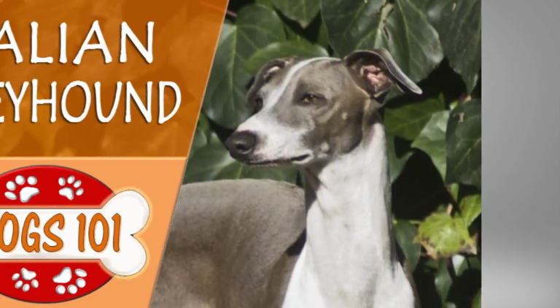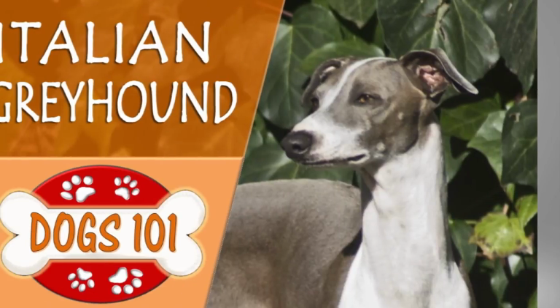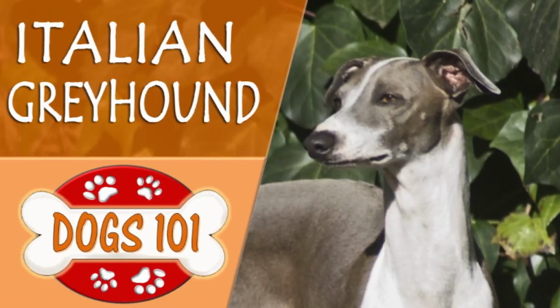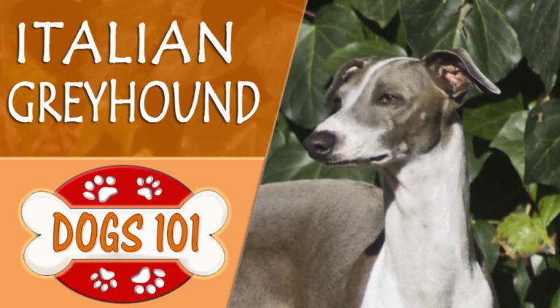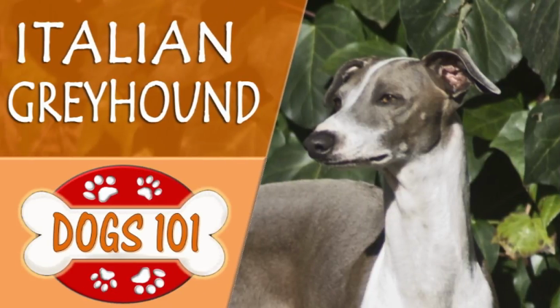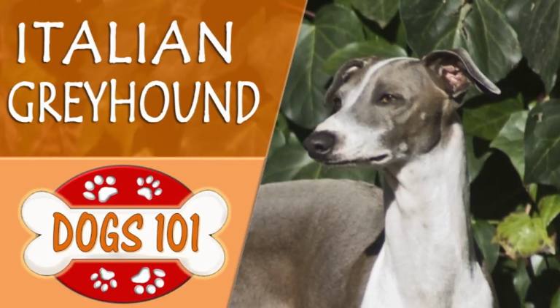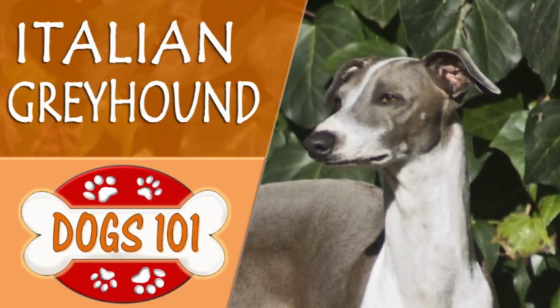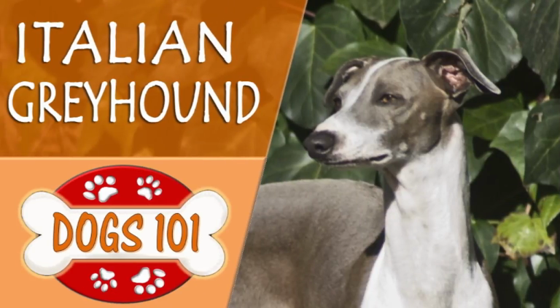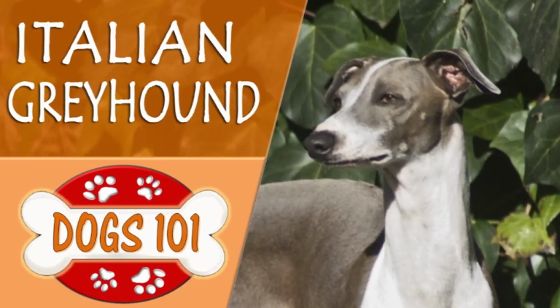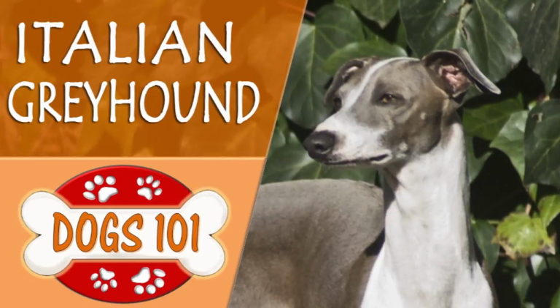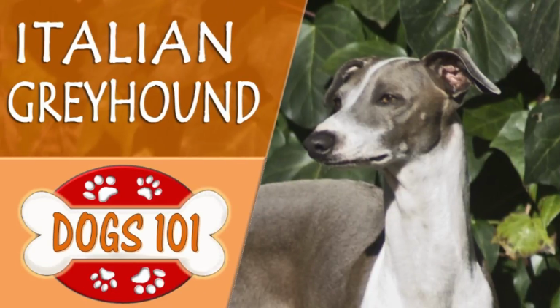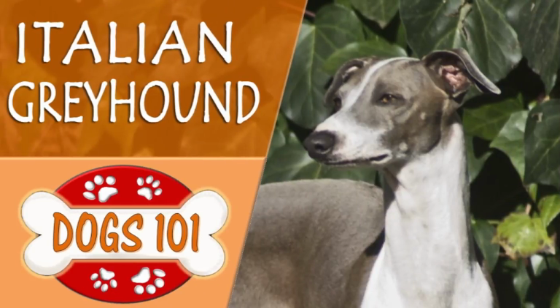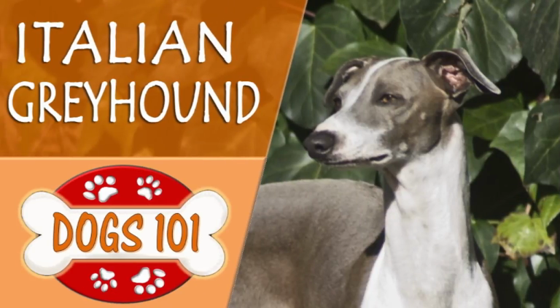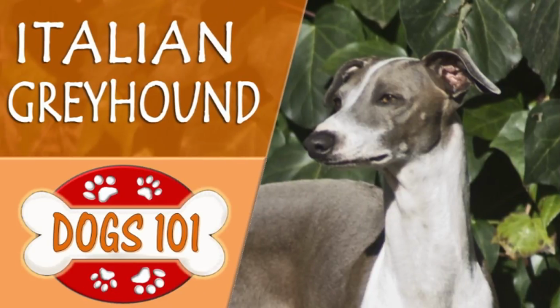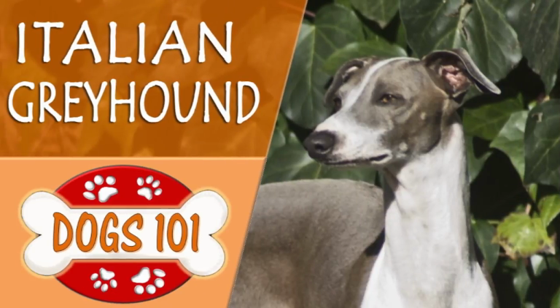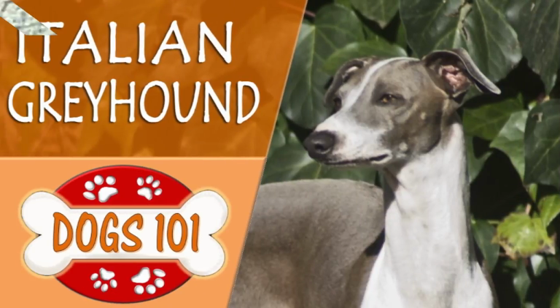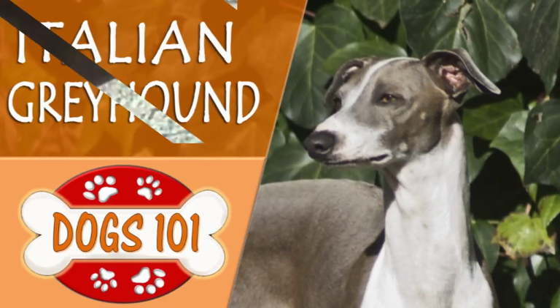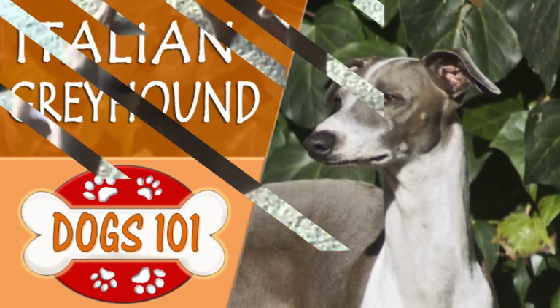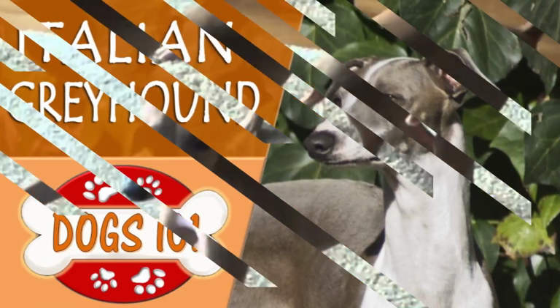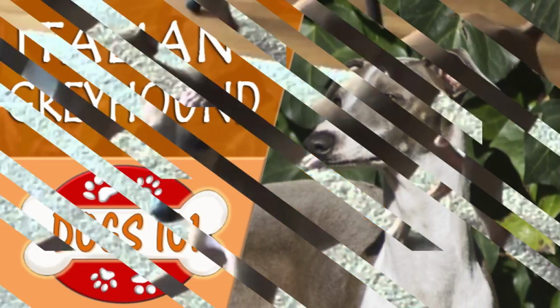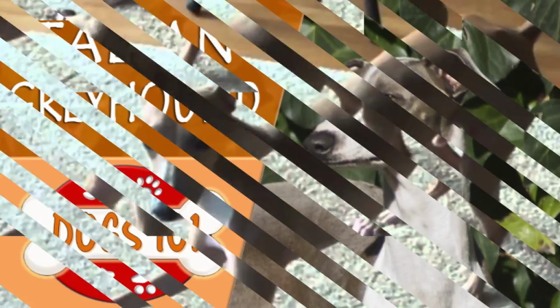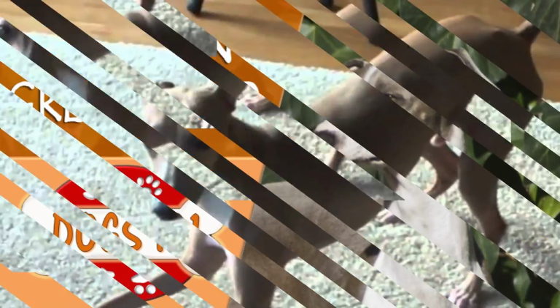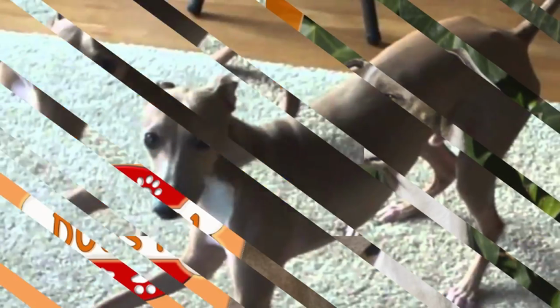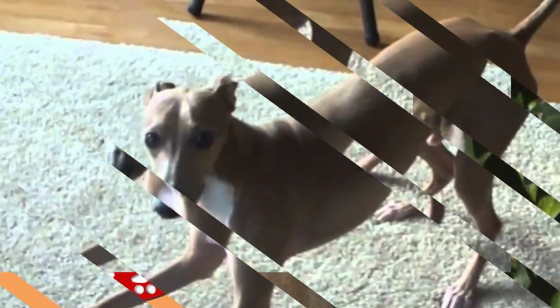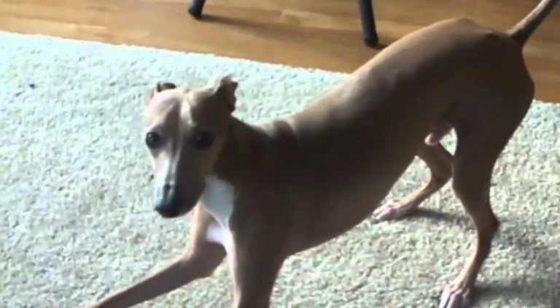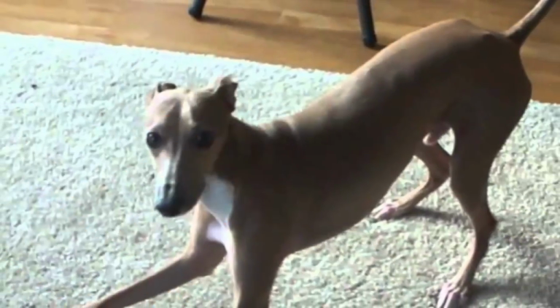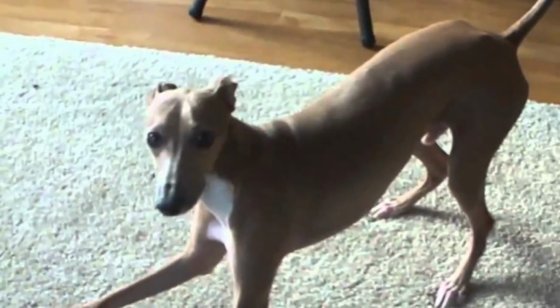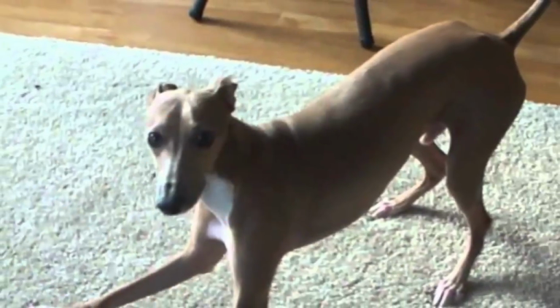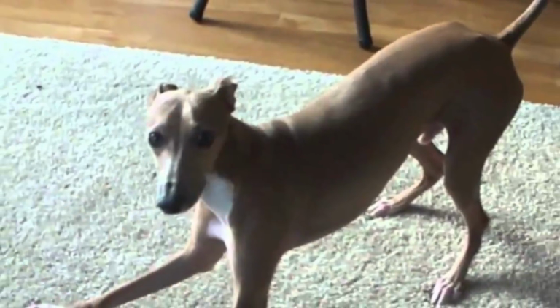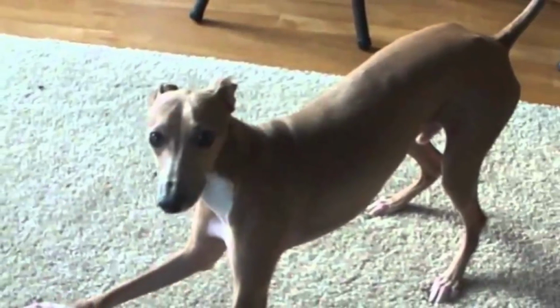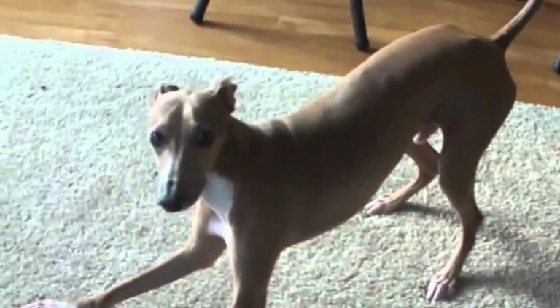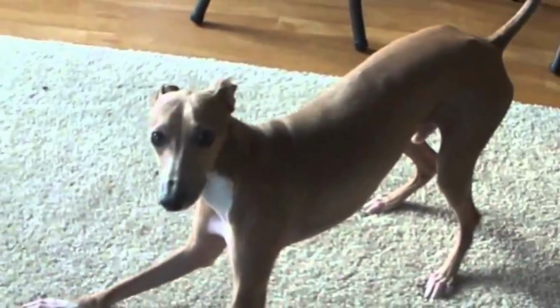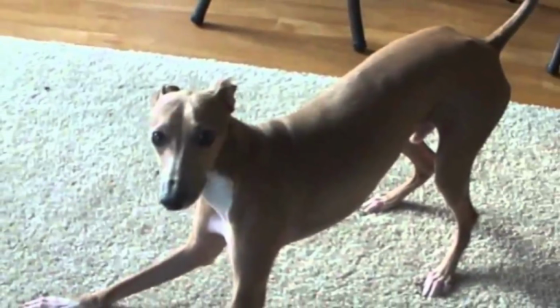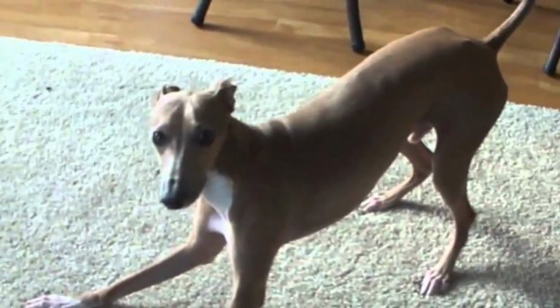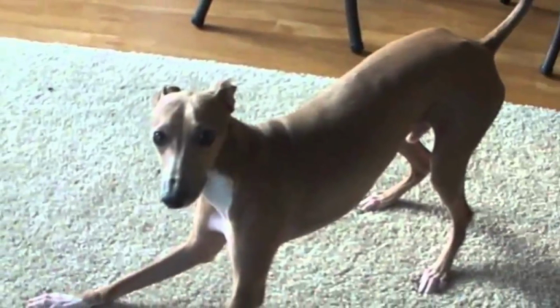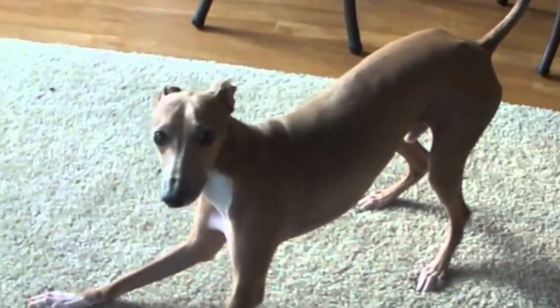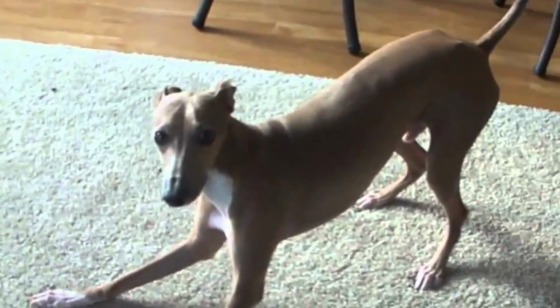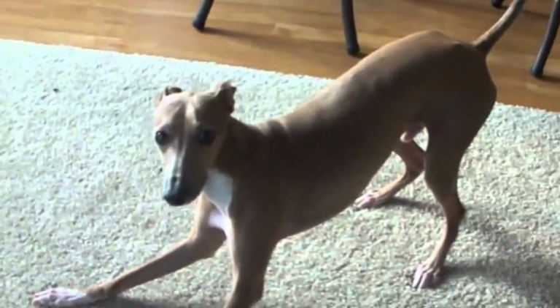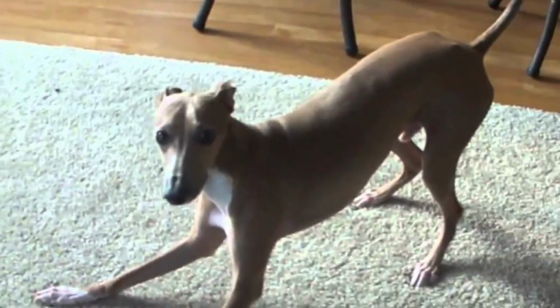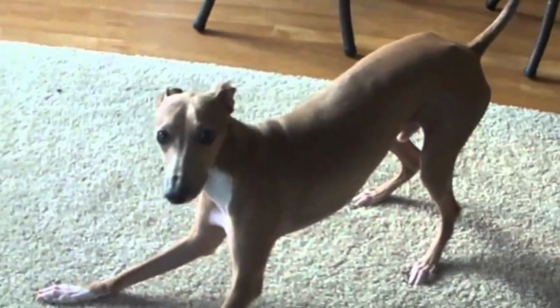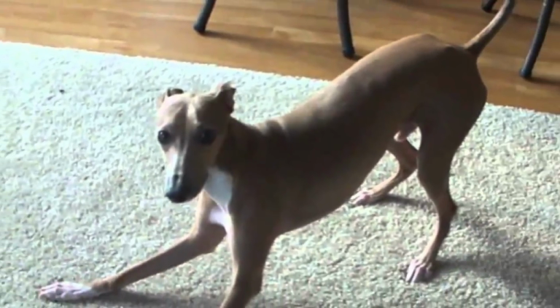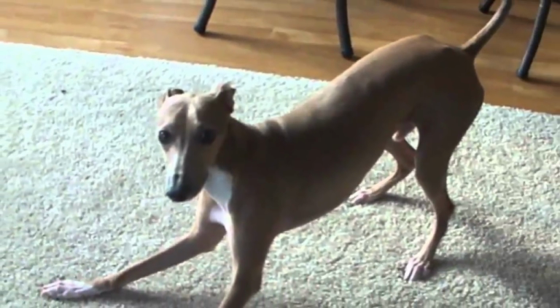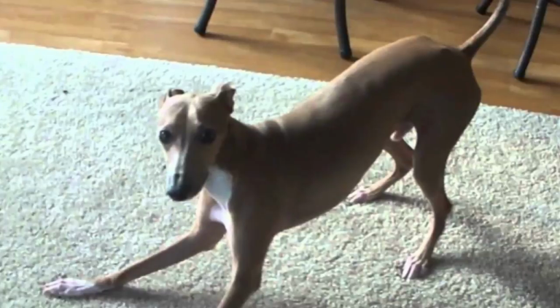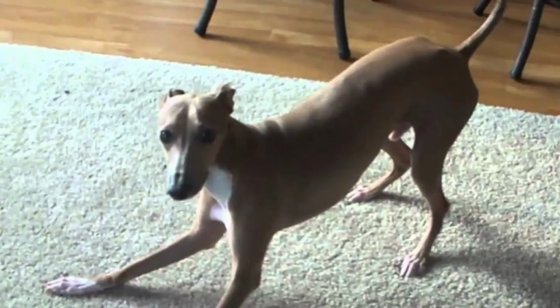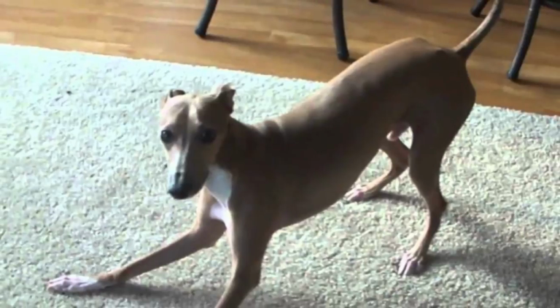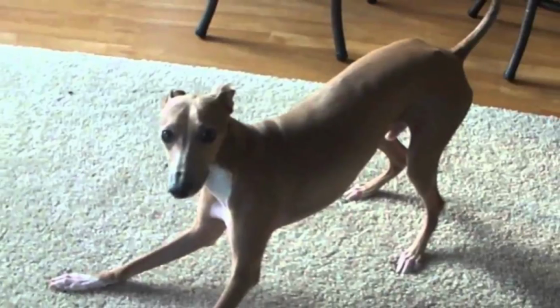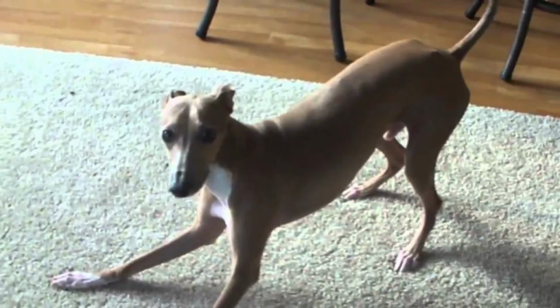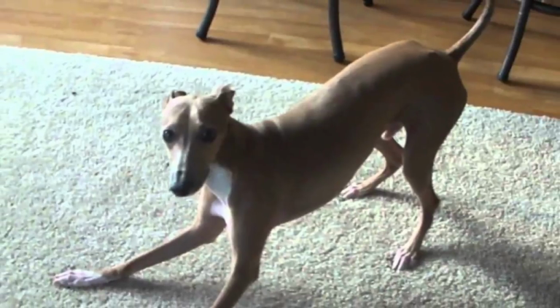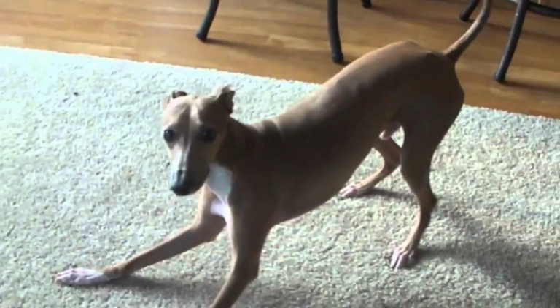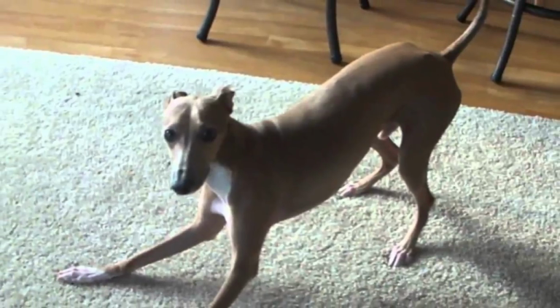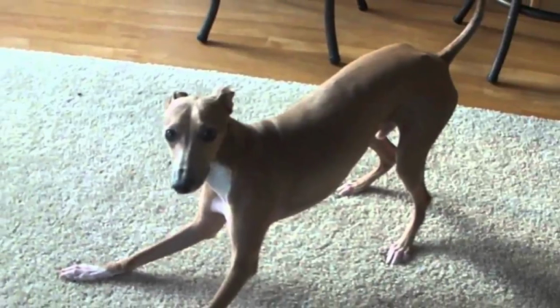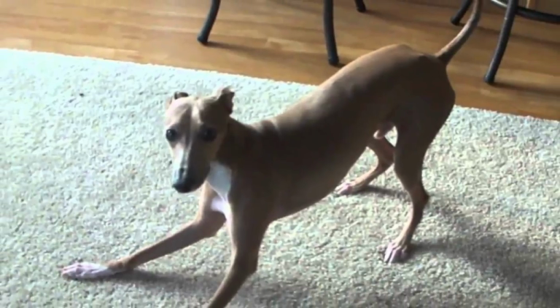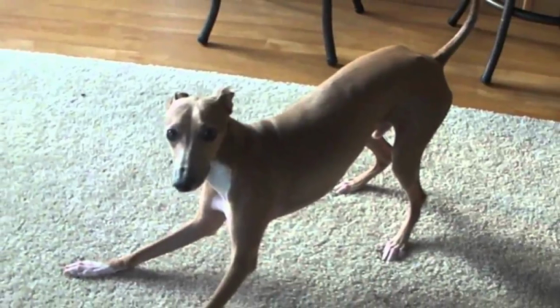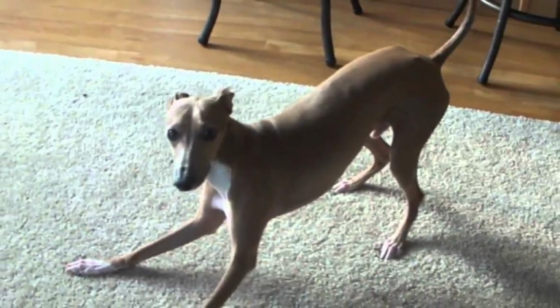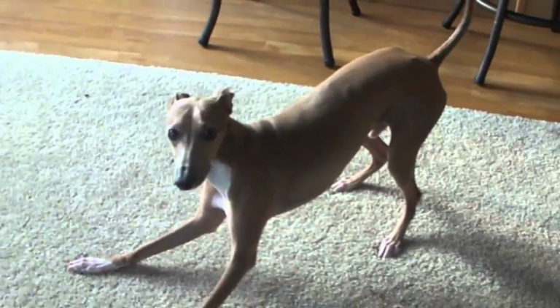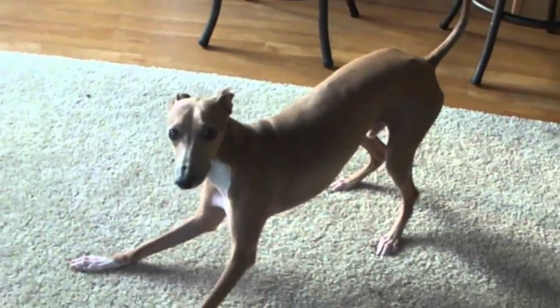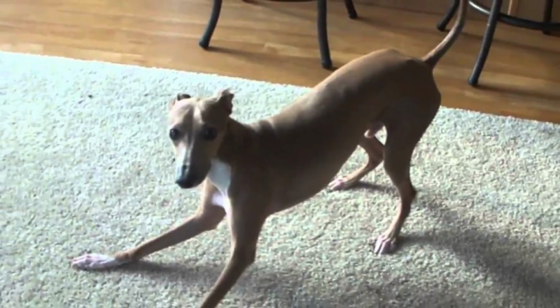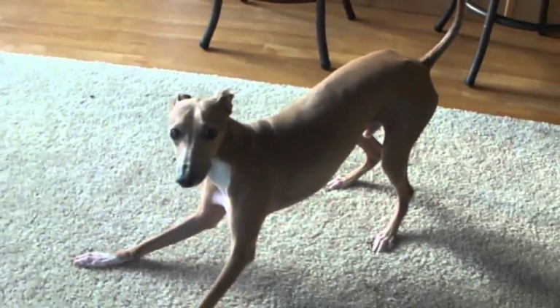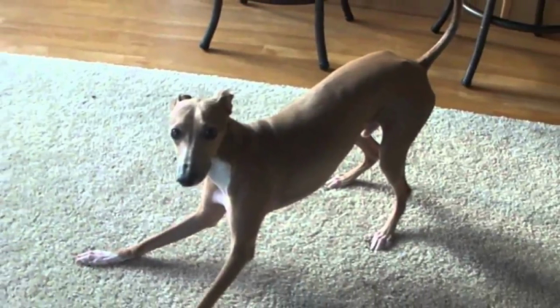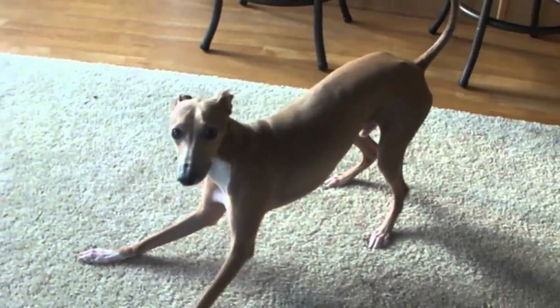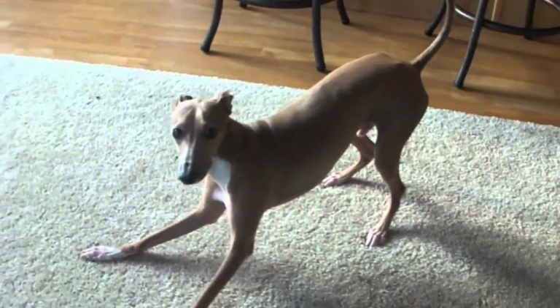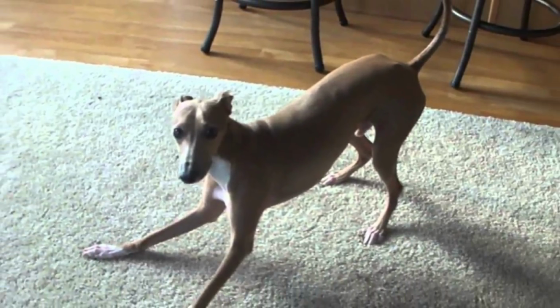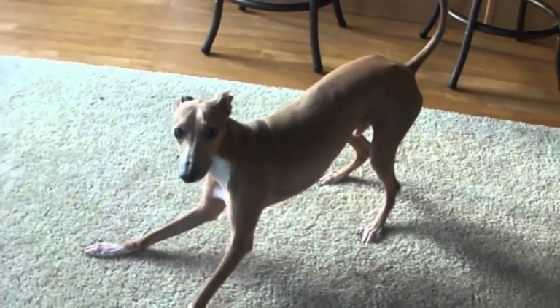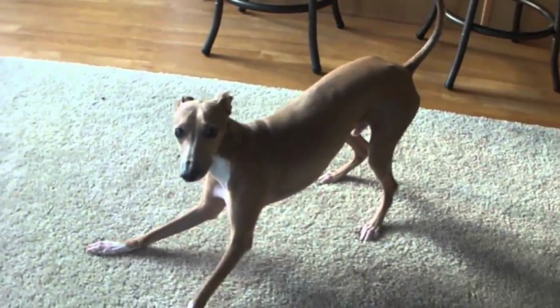The Italian Greyhound, also known as the Iggy, is the smallest of the sighthounds.